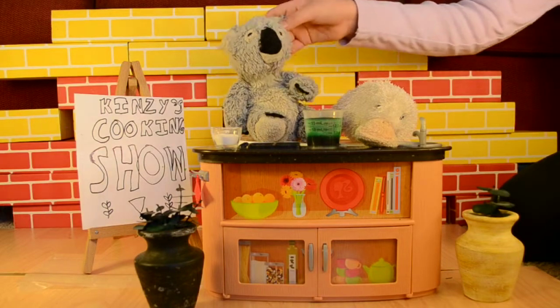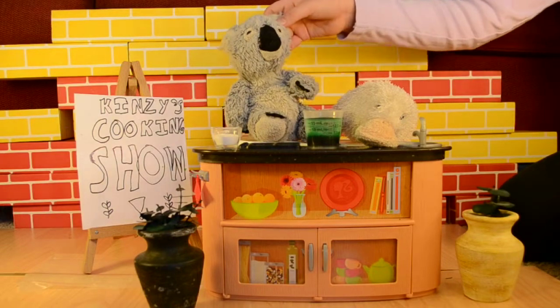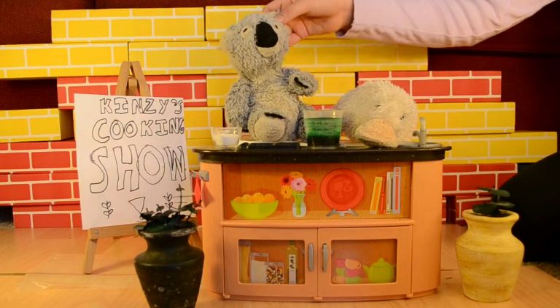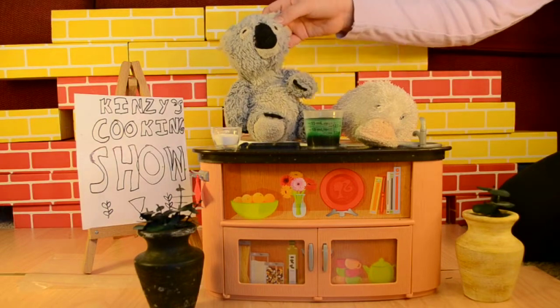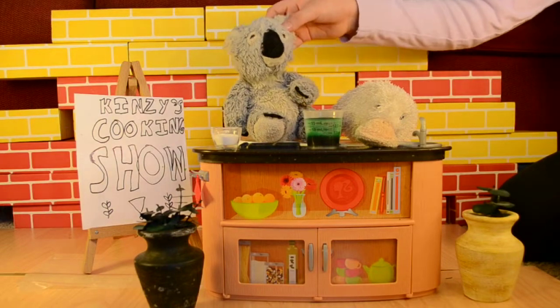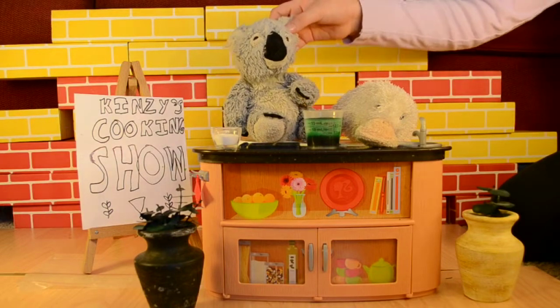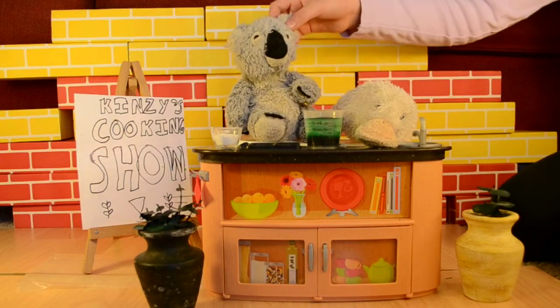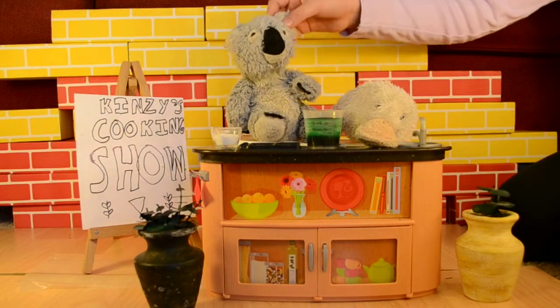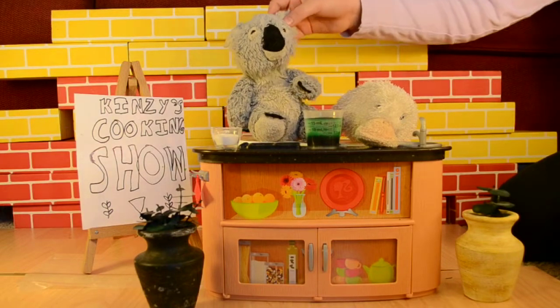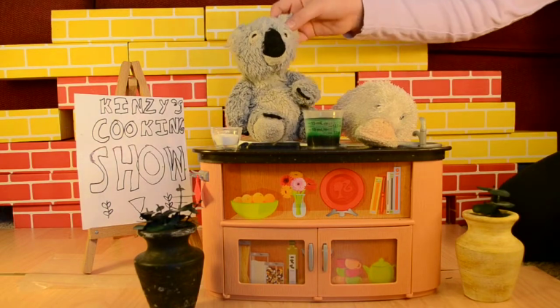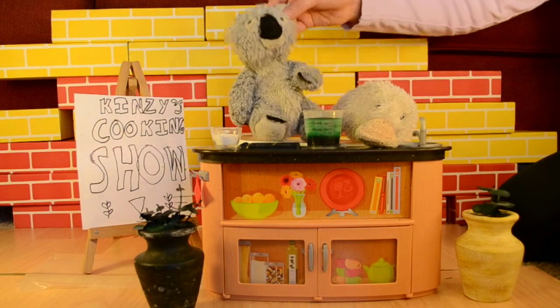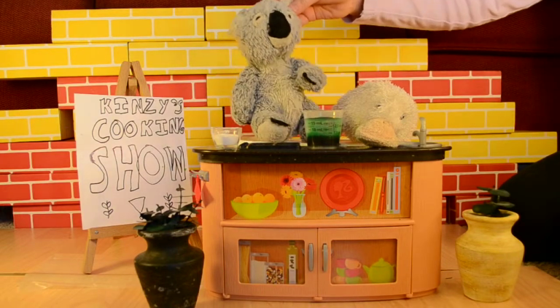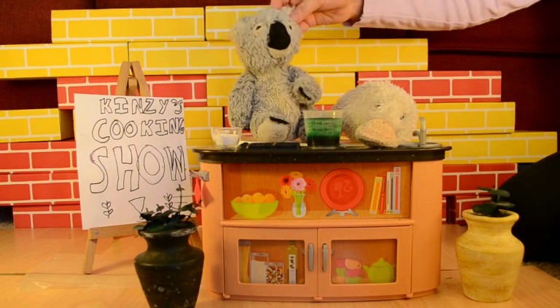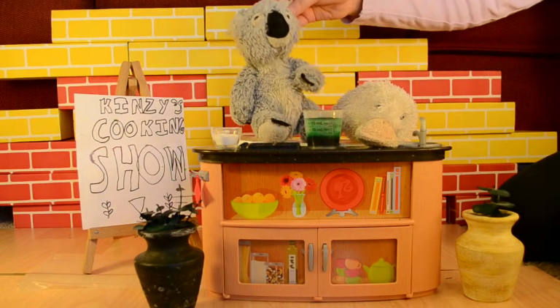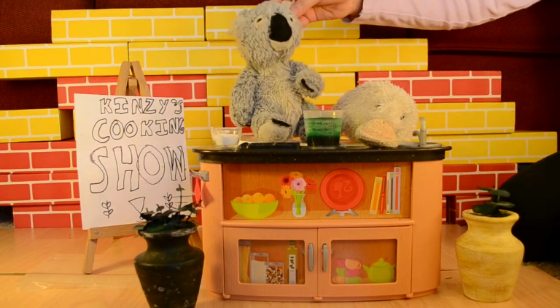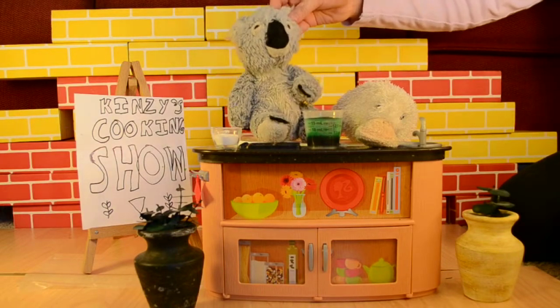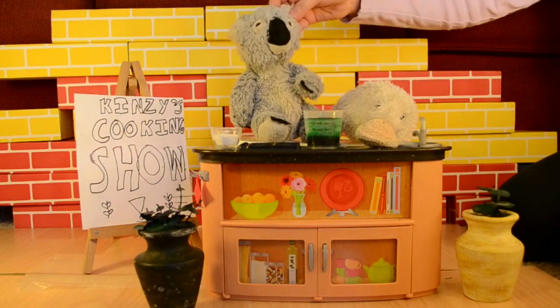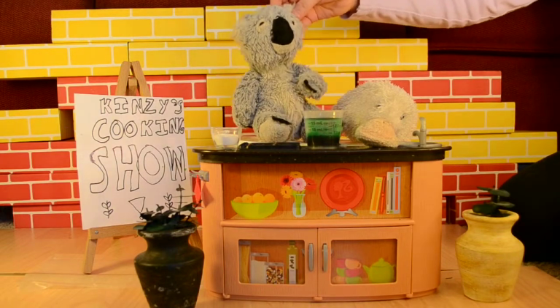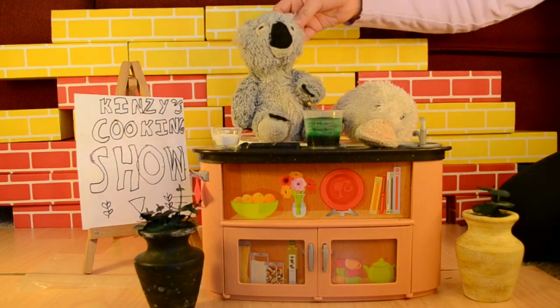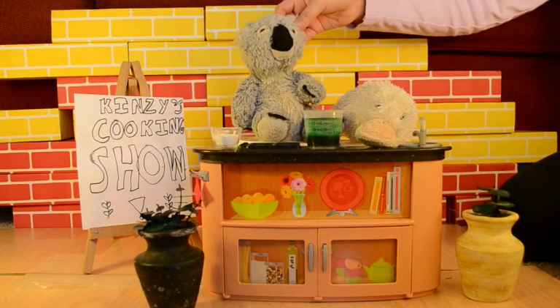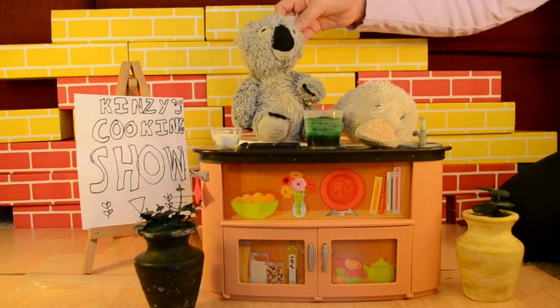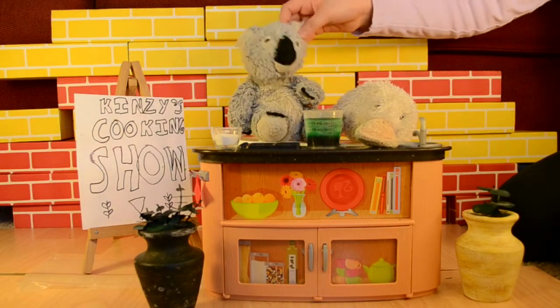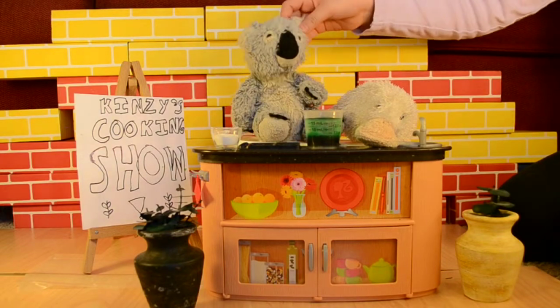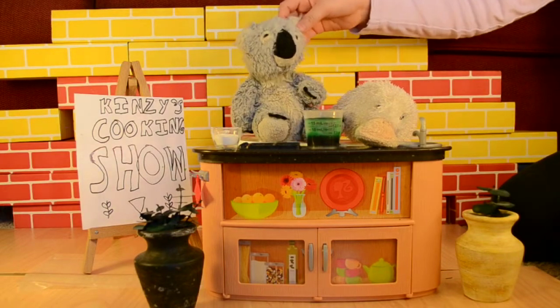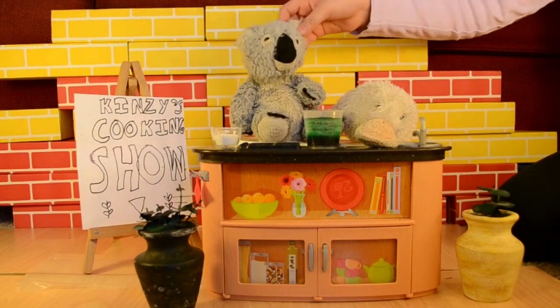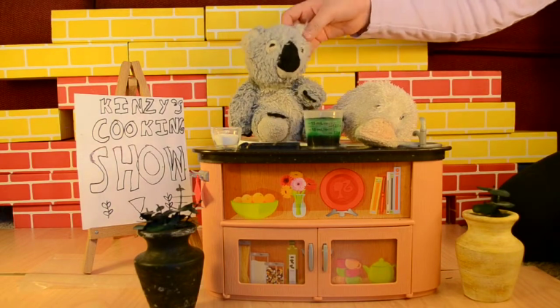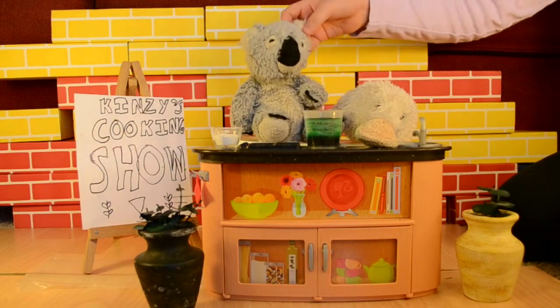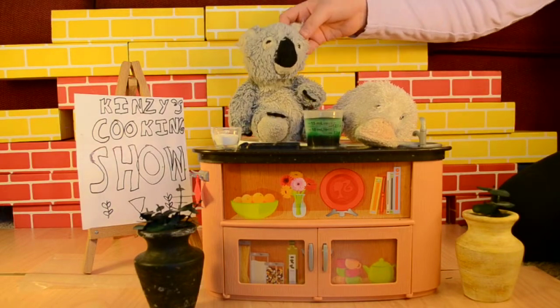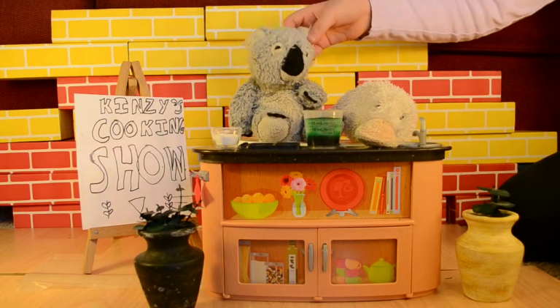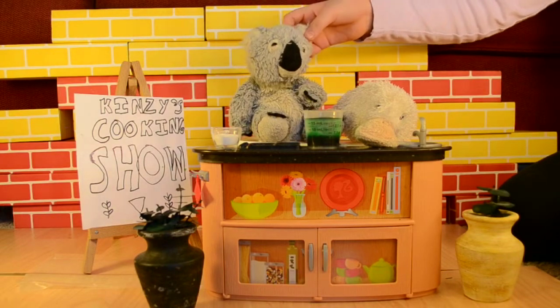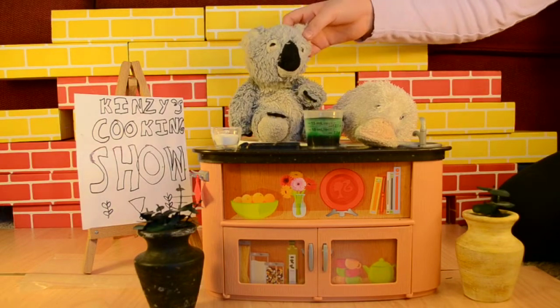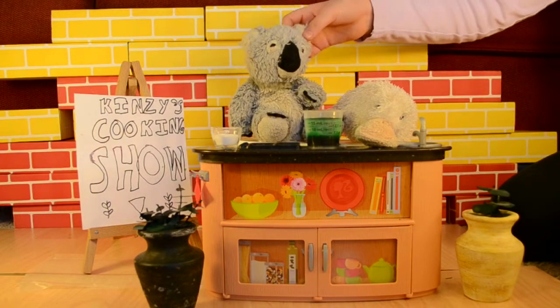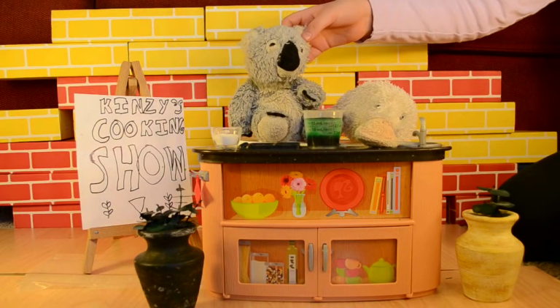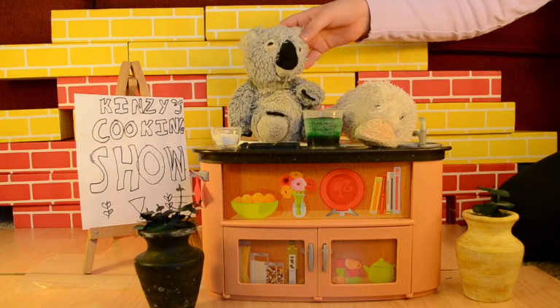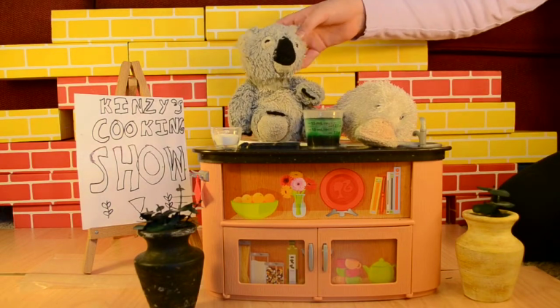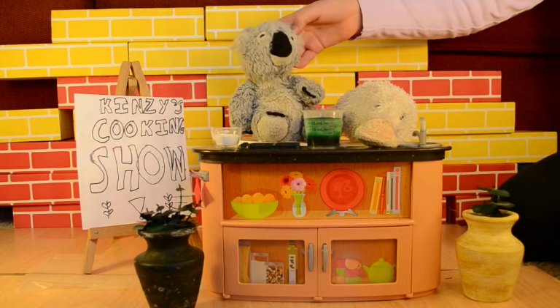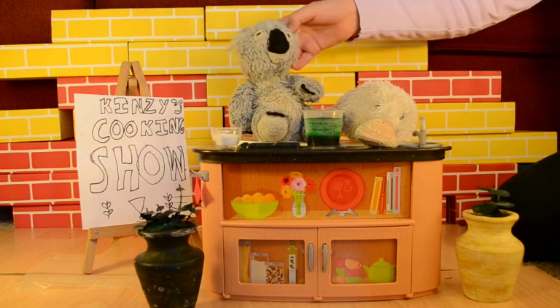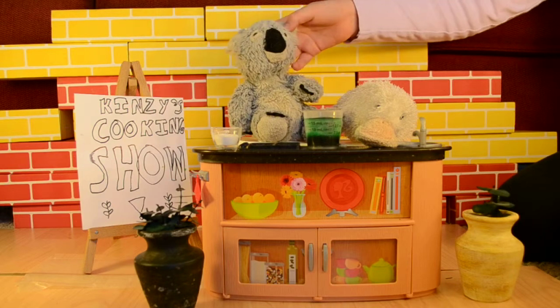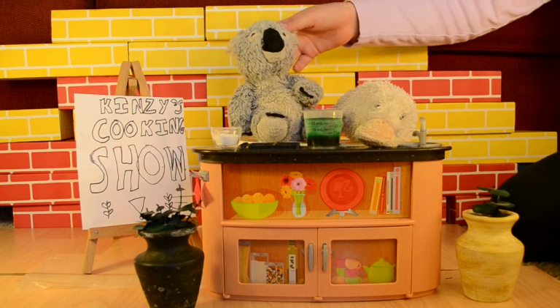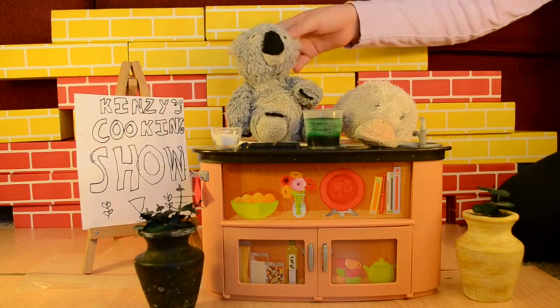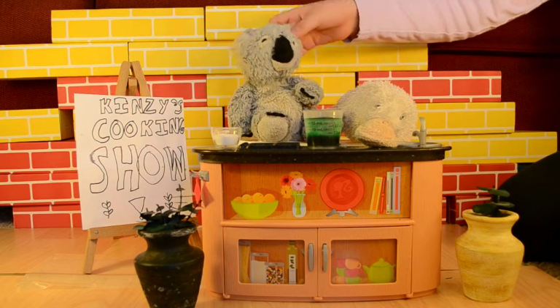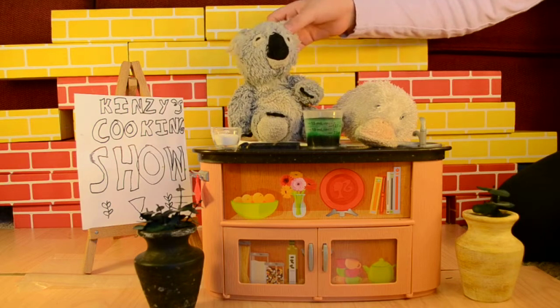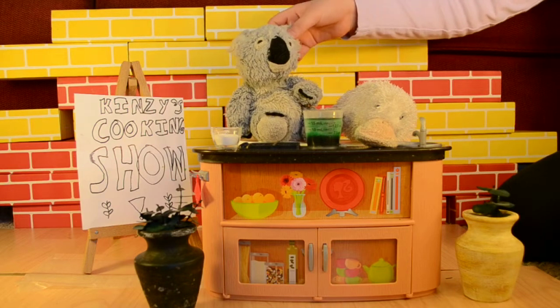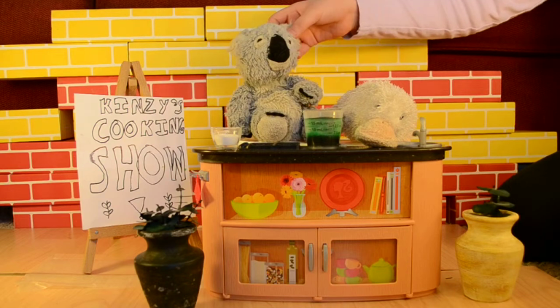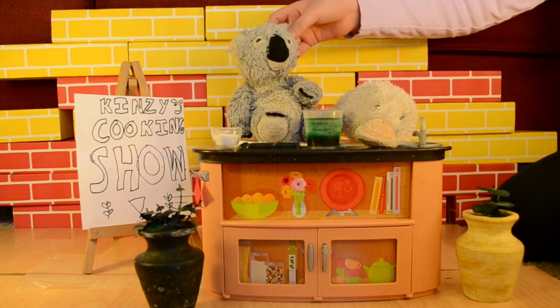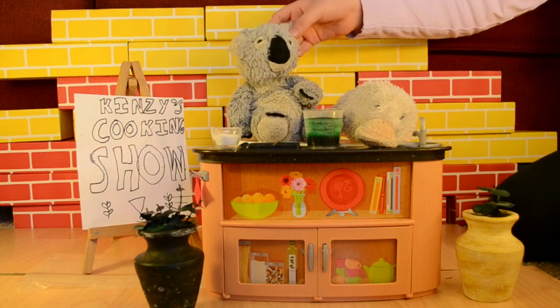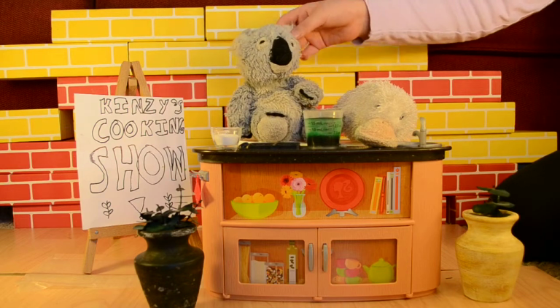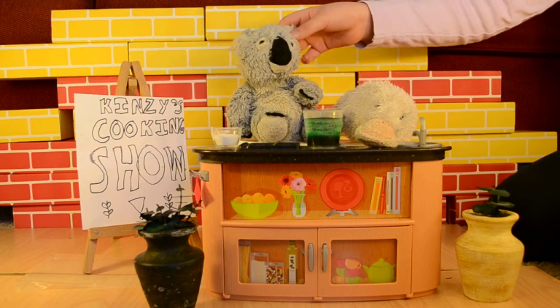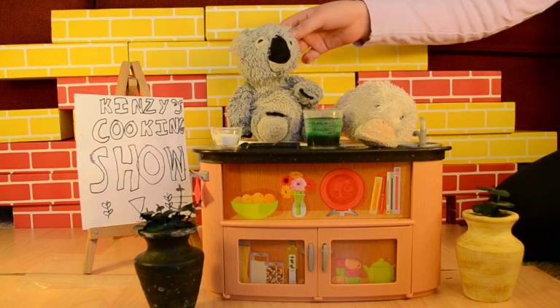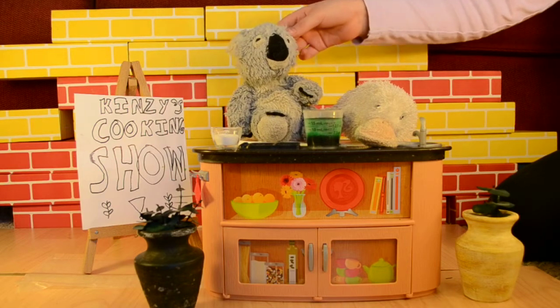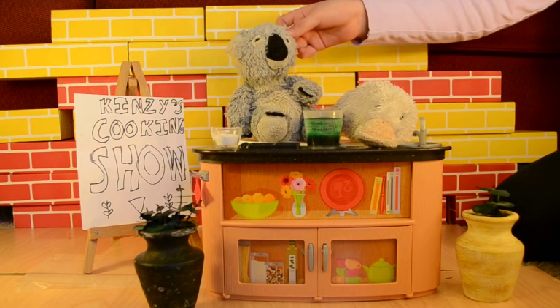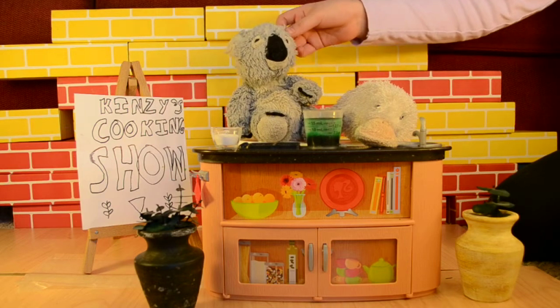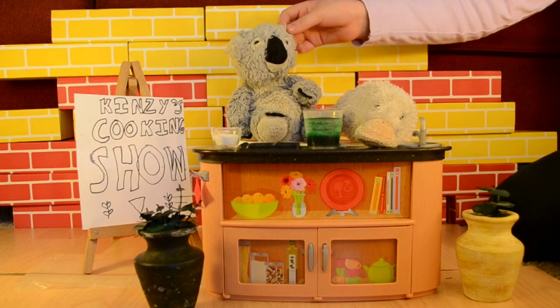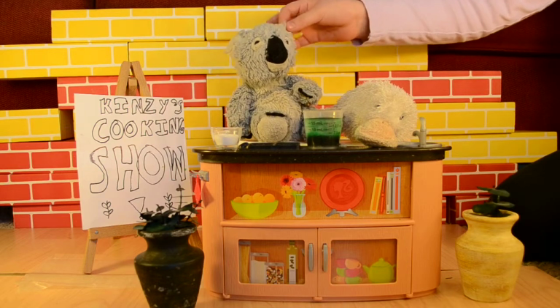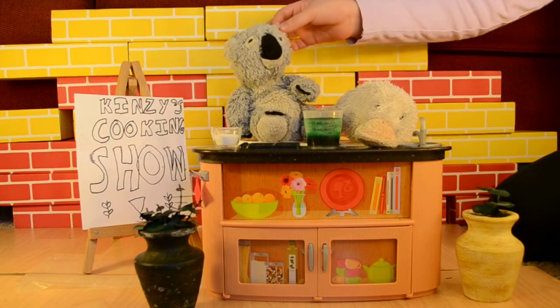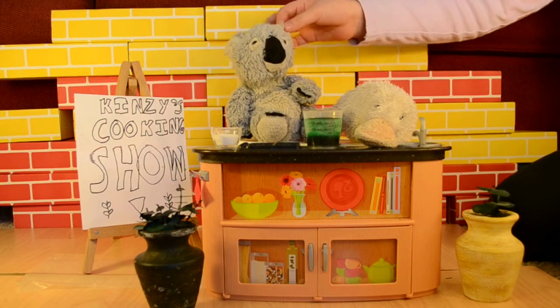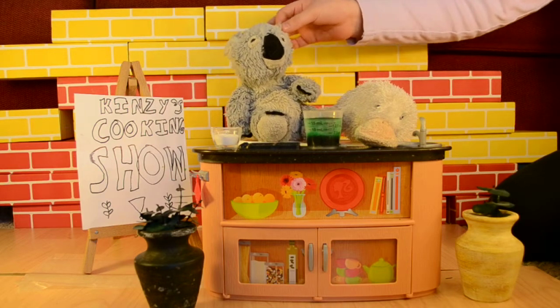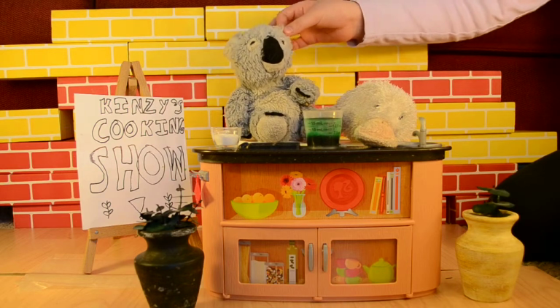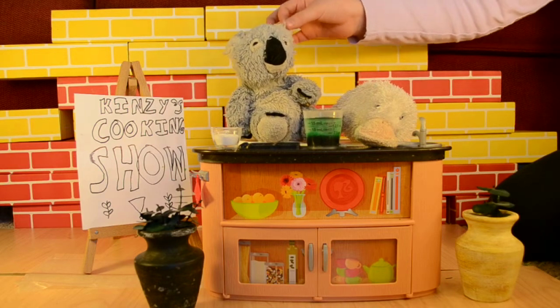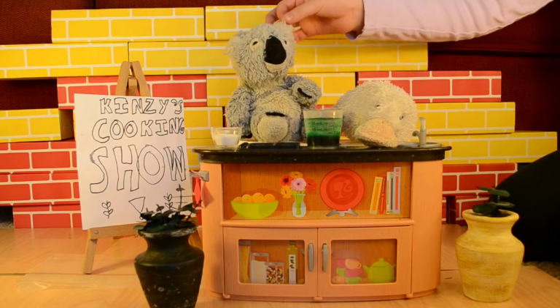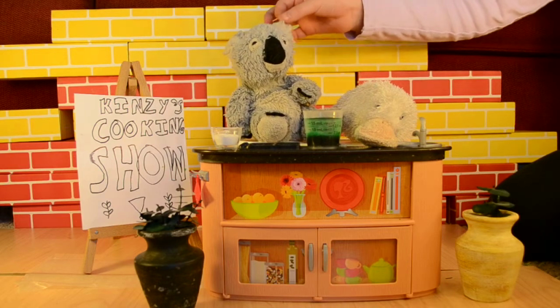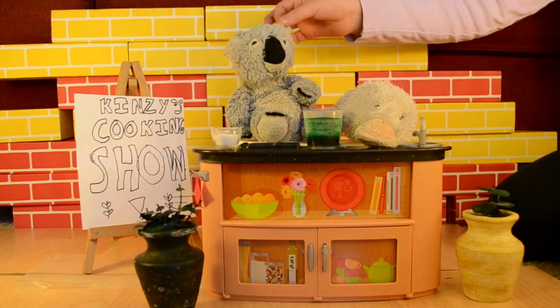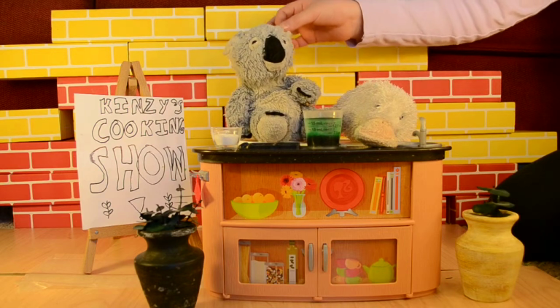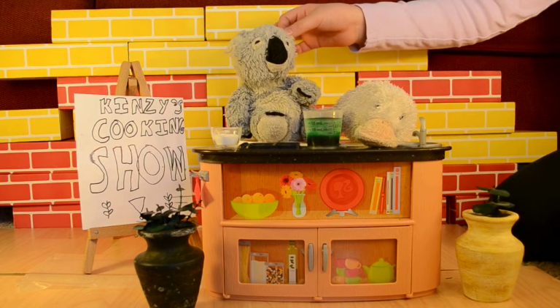Hello and welcome to Kenzie's Cooking Show. Today we are going to be making eucalyptus stew.